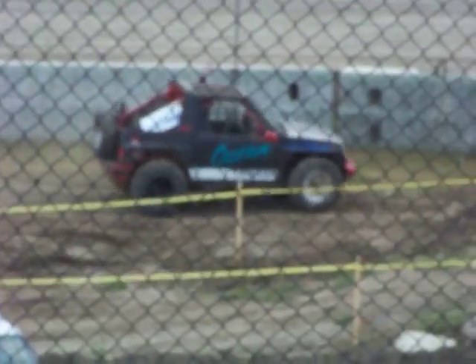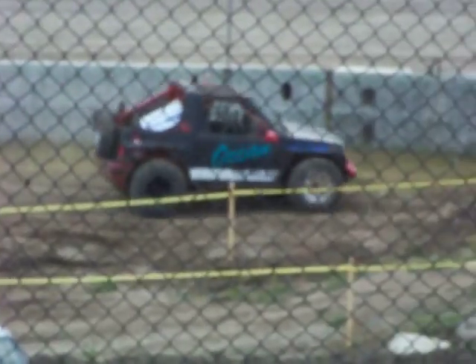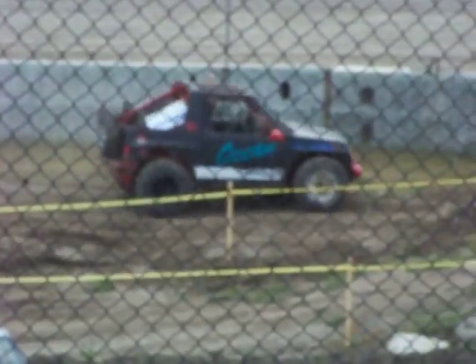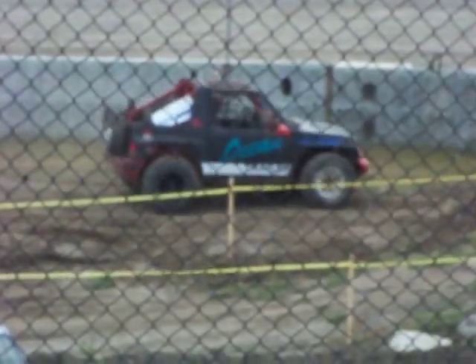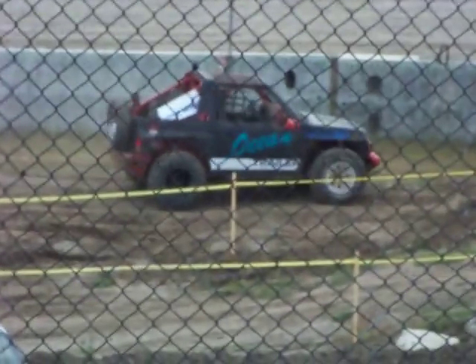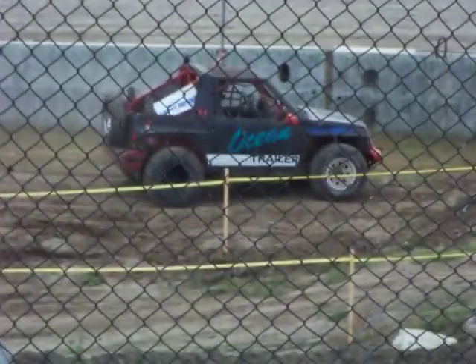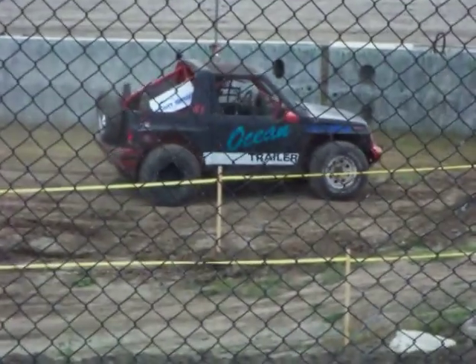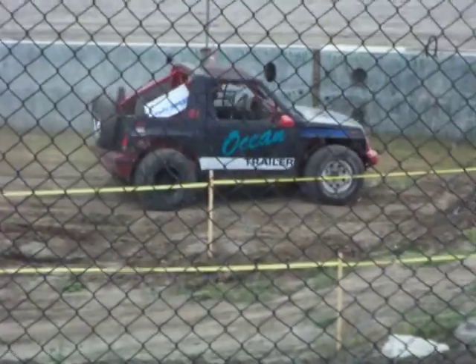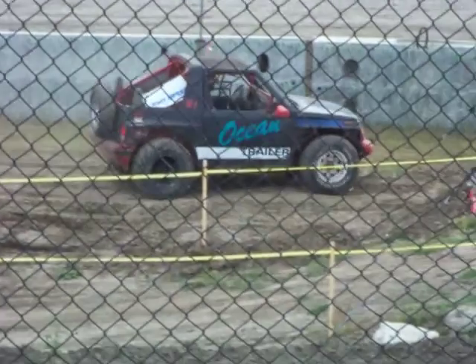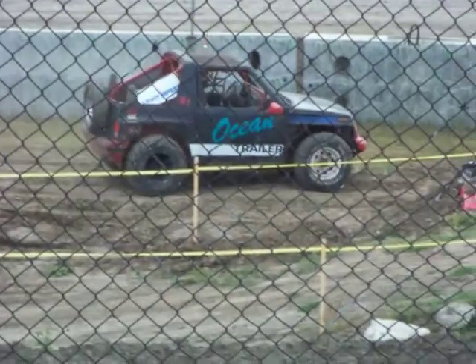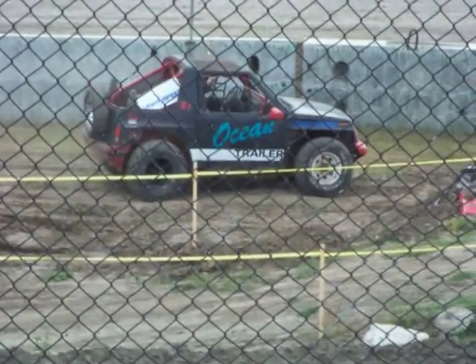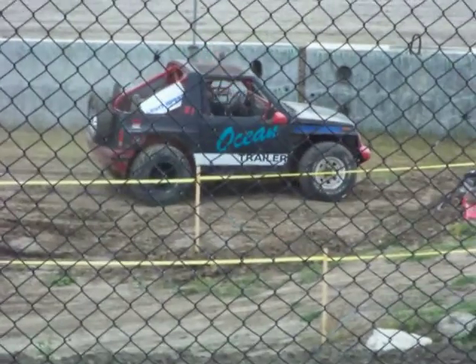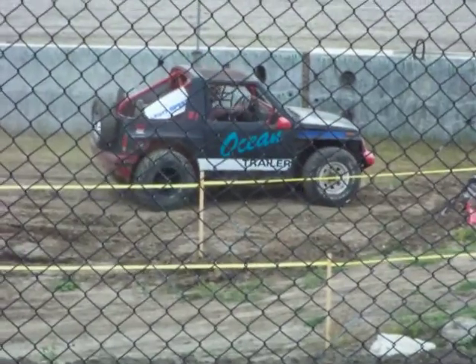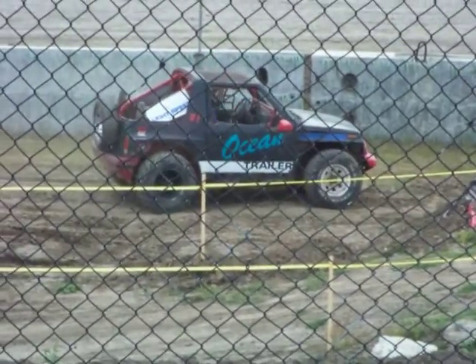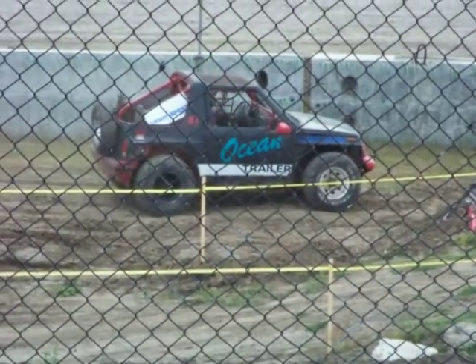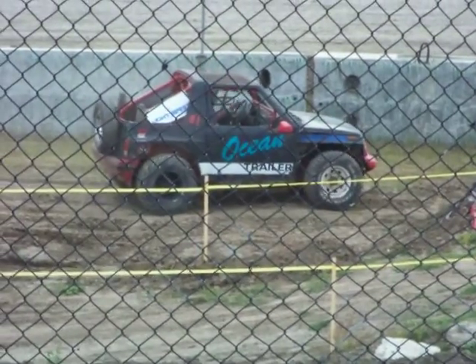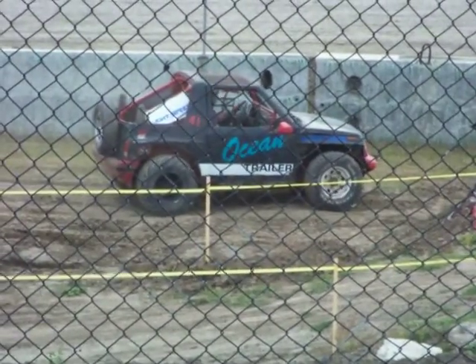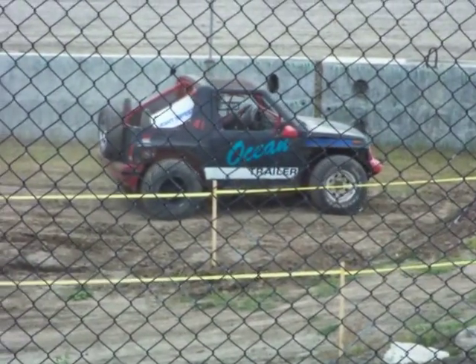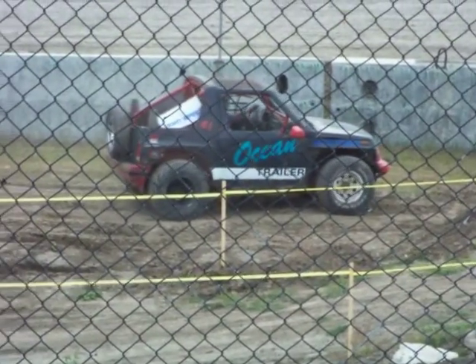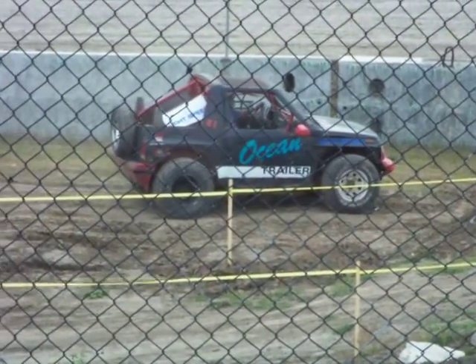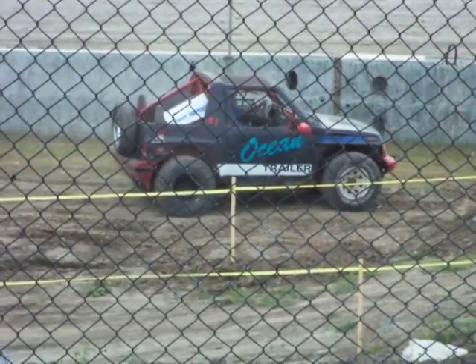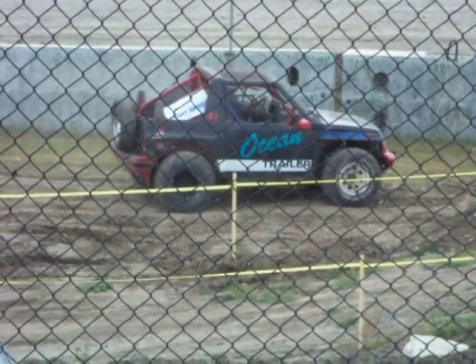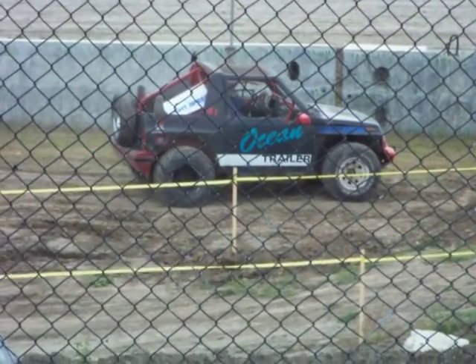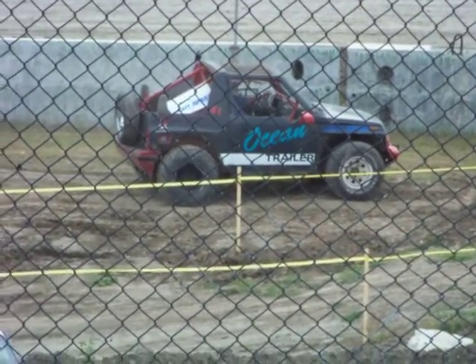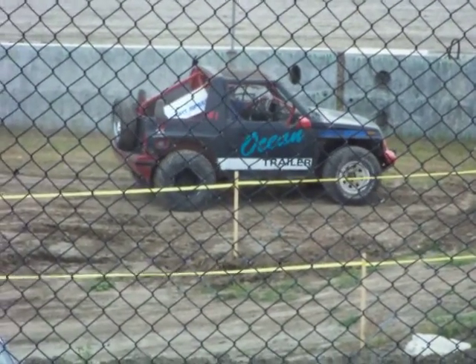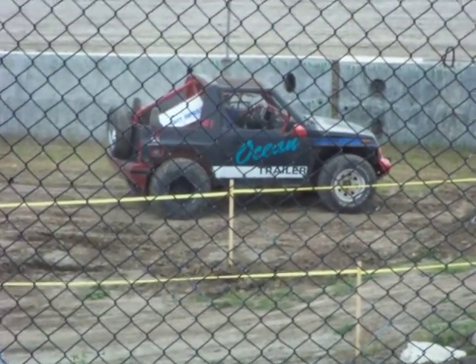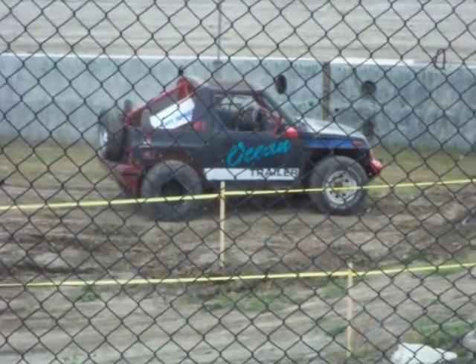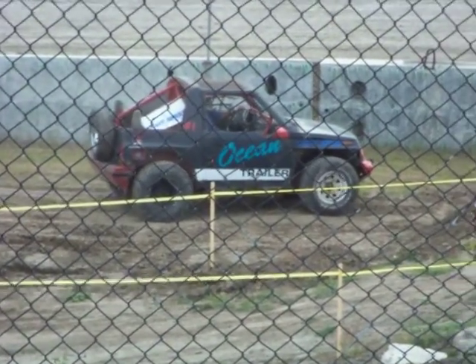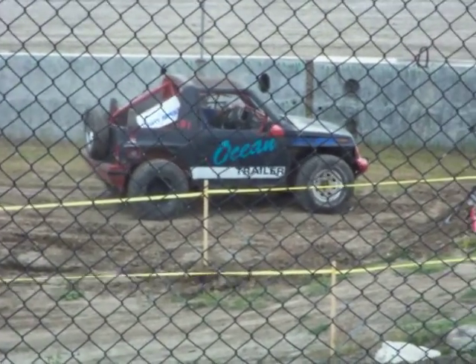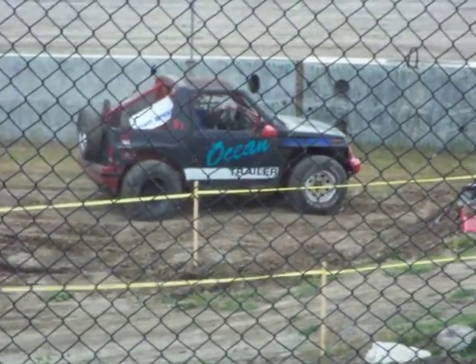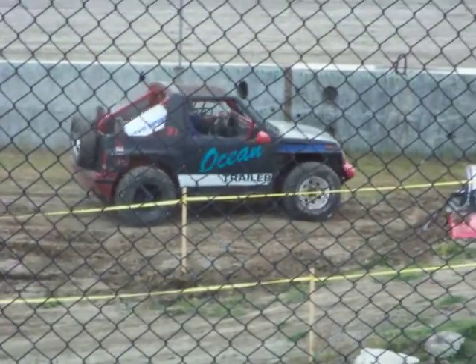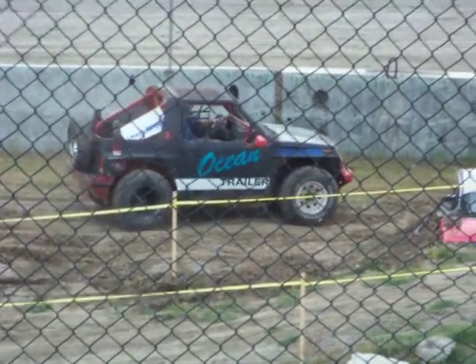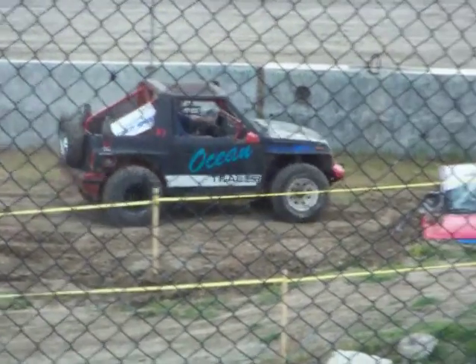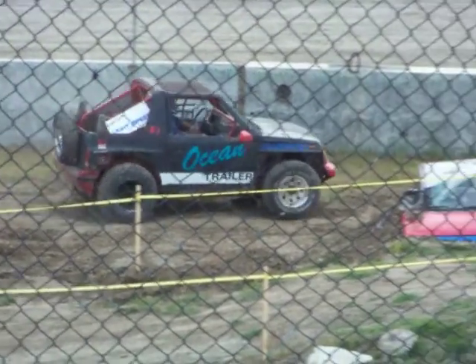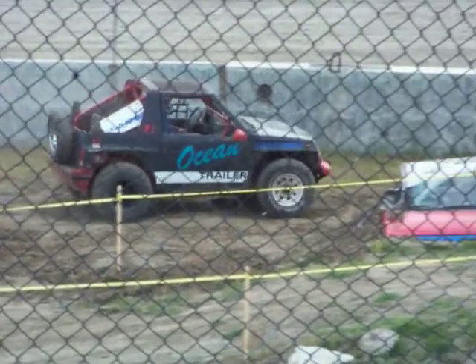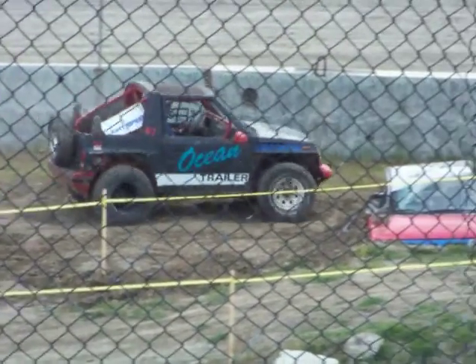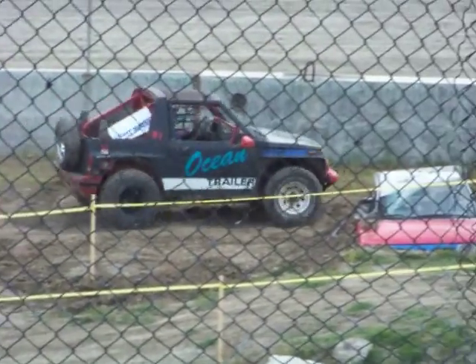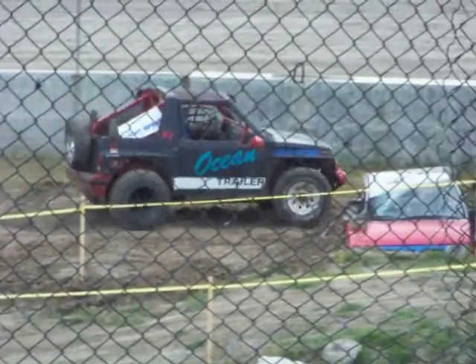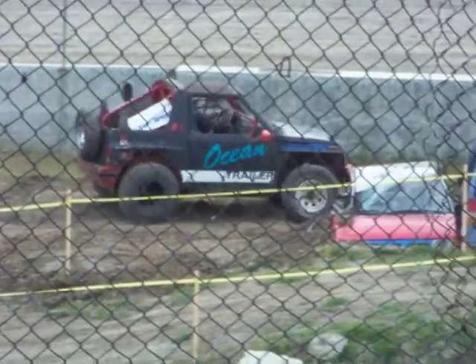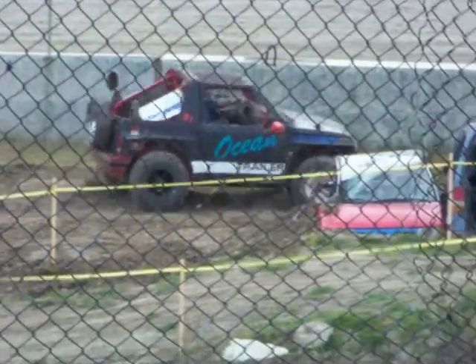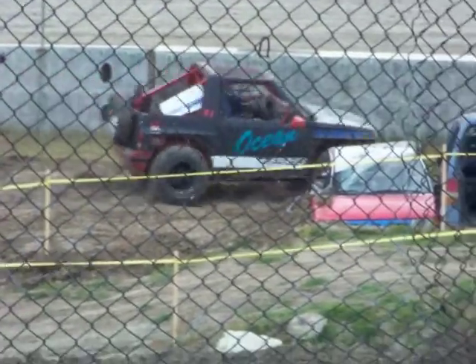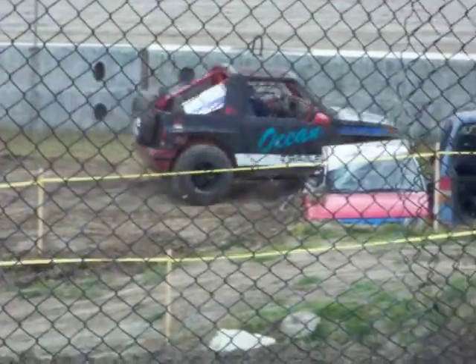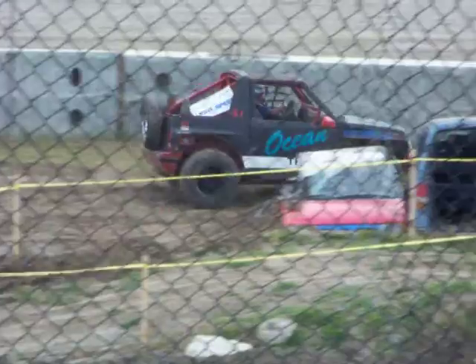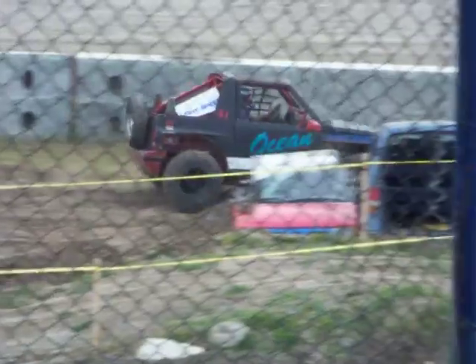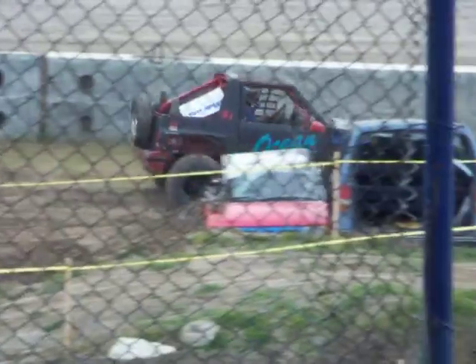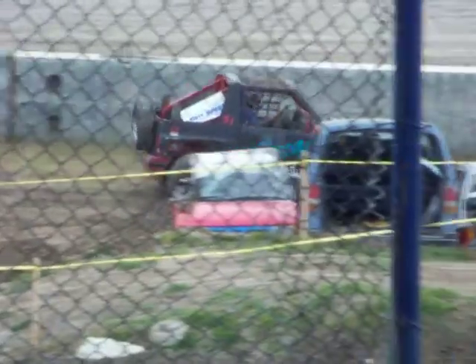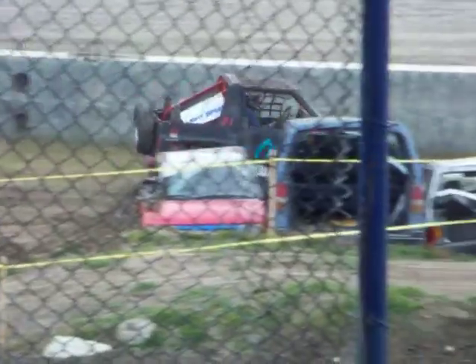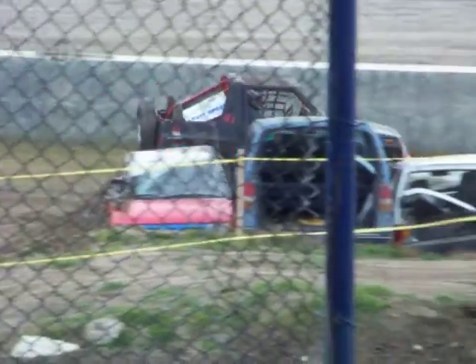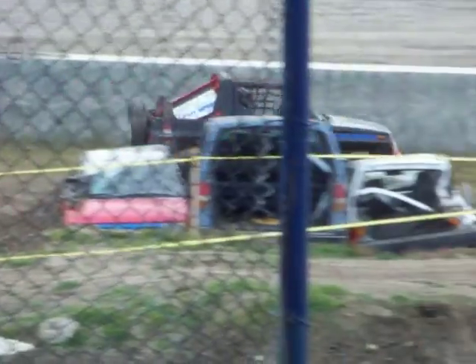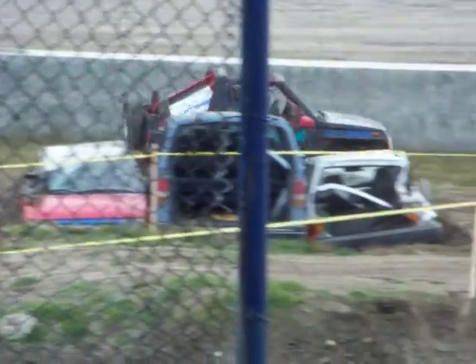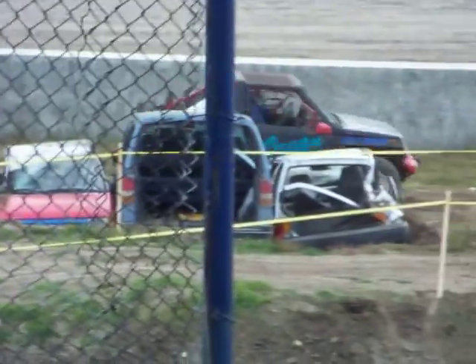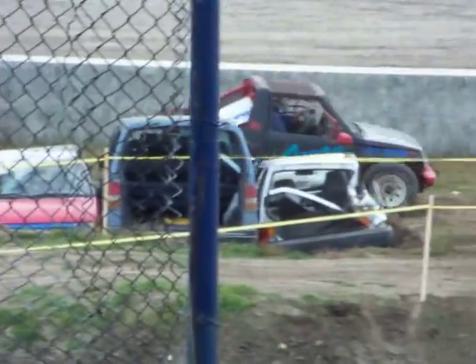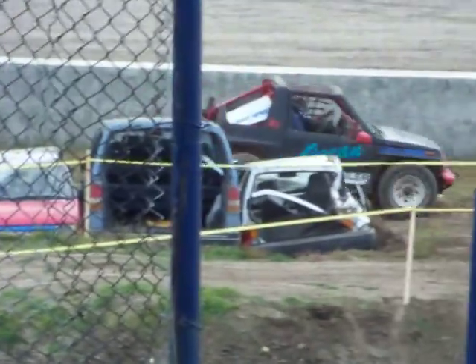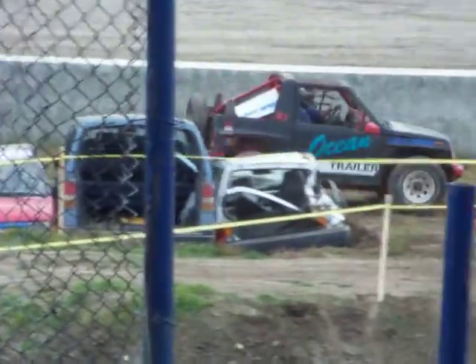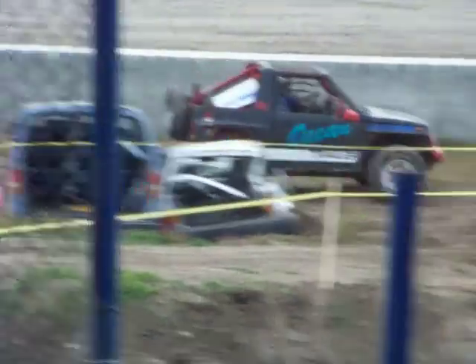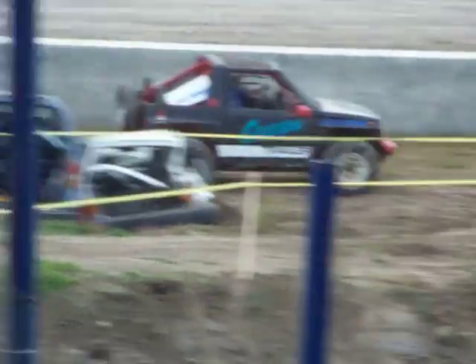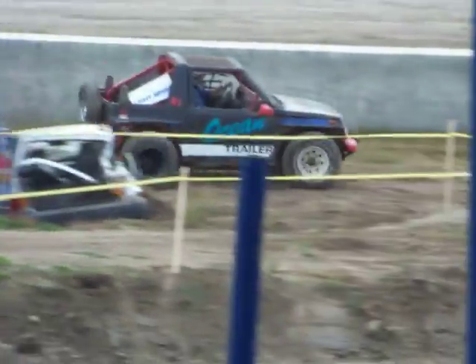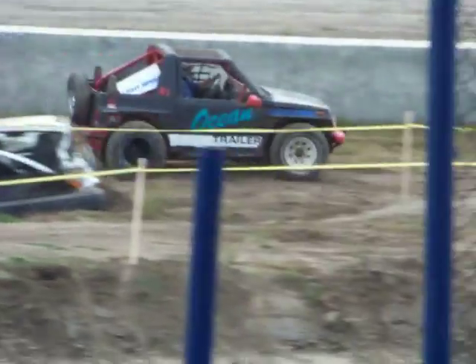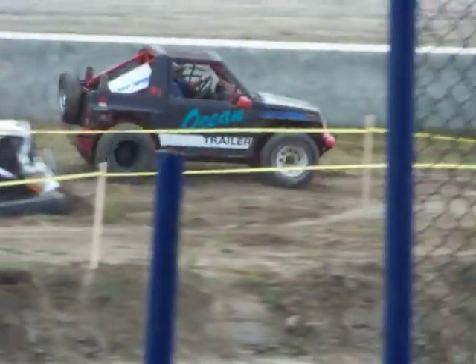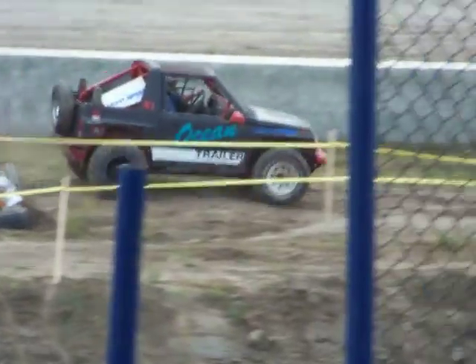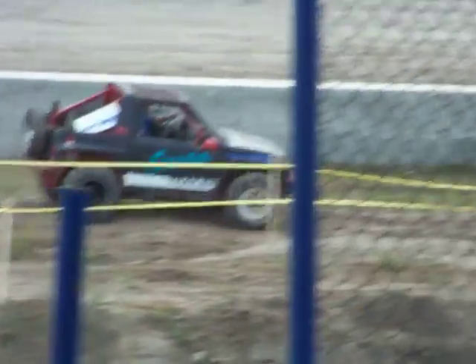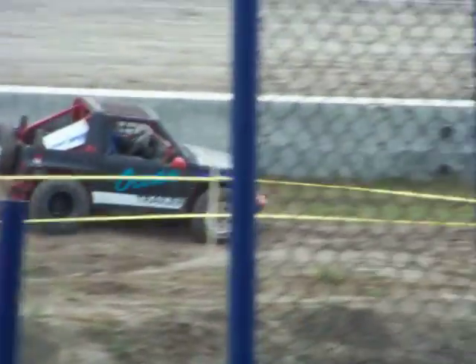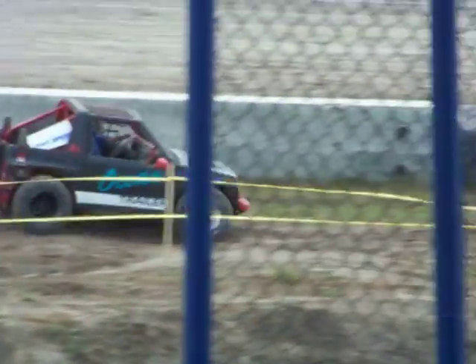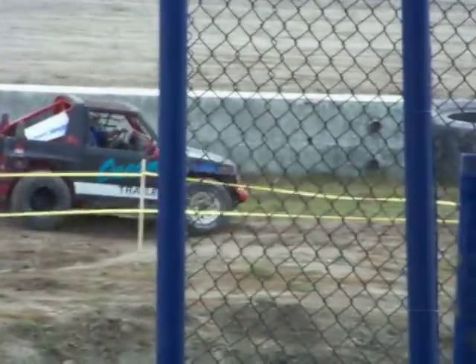With a time of 53.22 — big round of applause for Eric Murdoch!